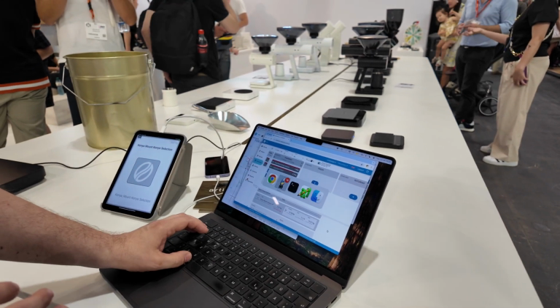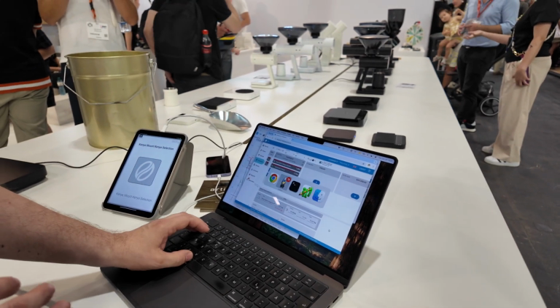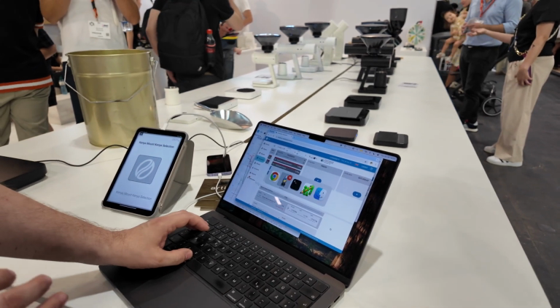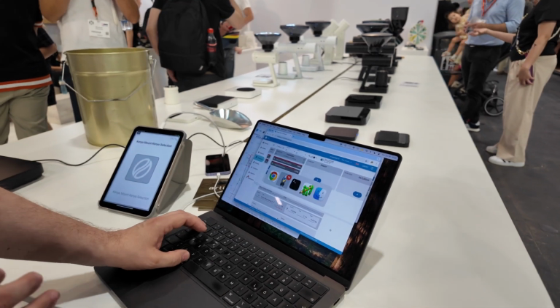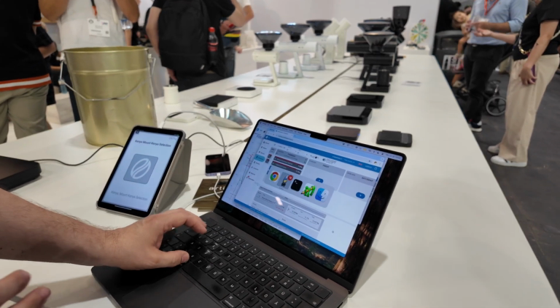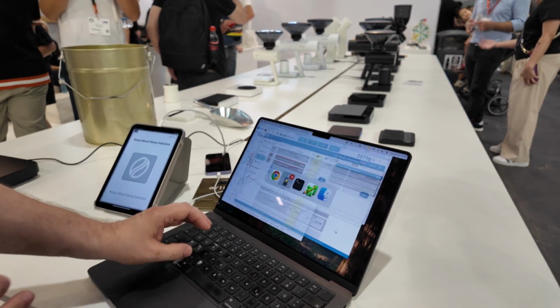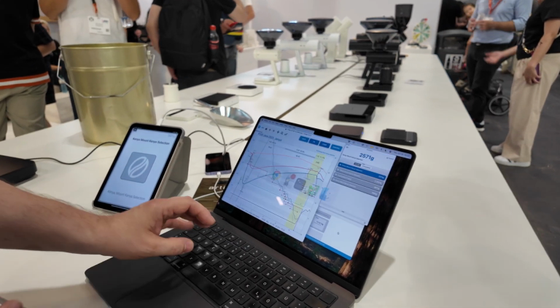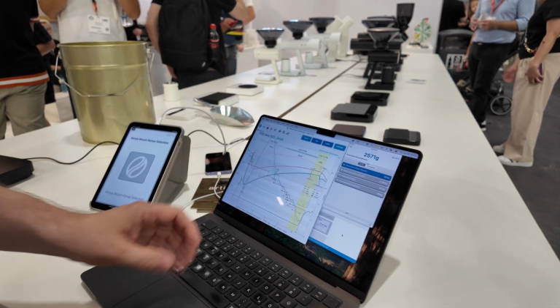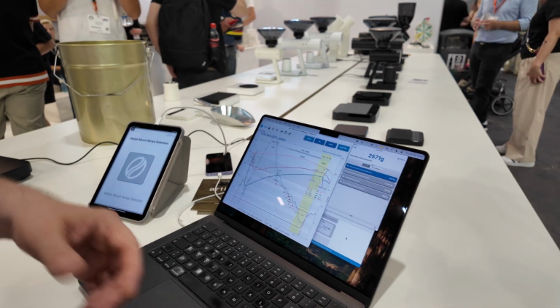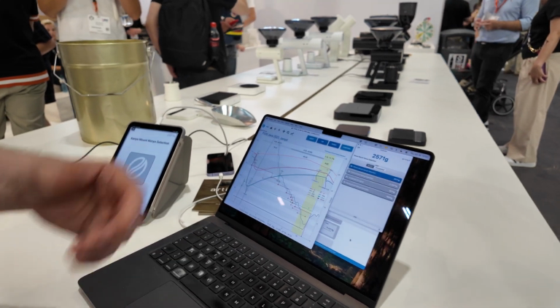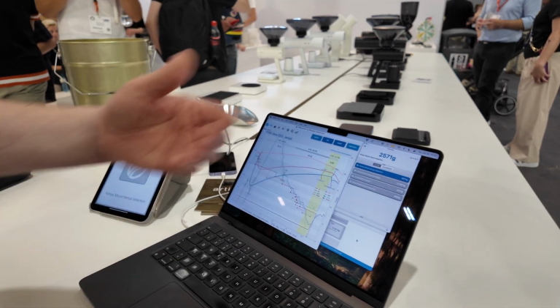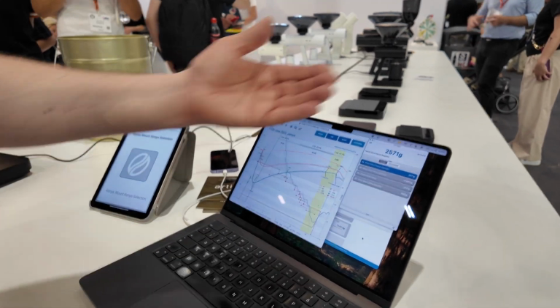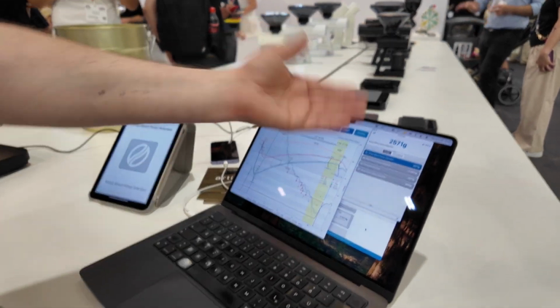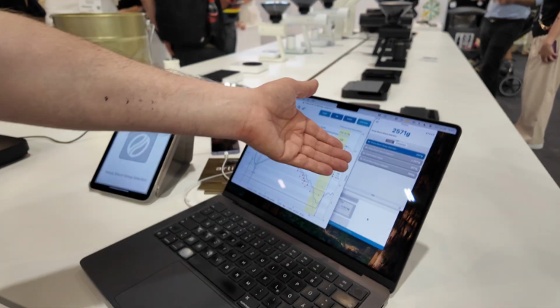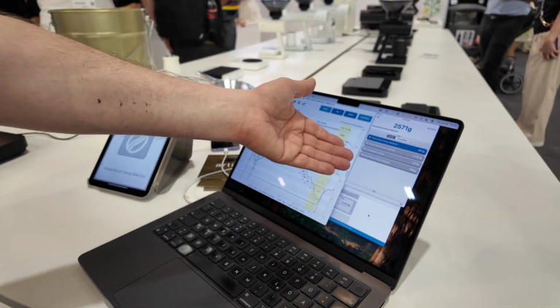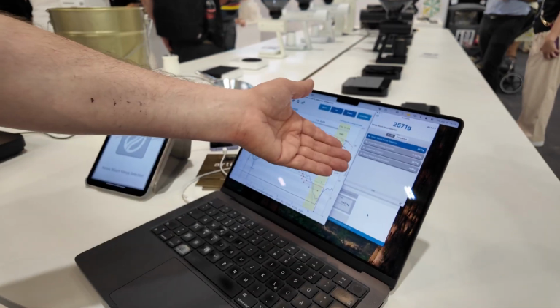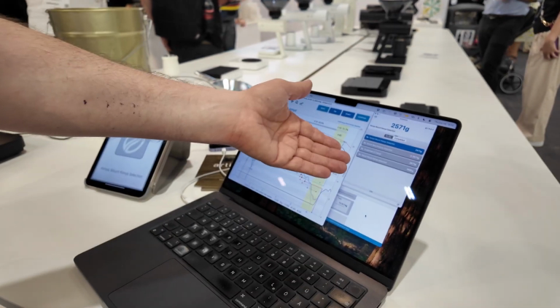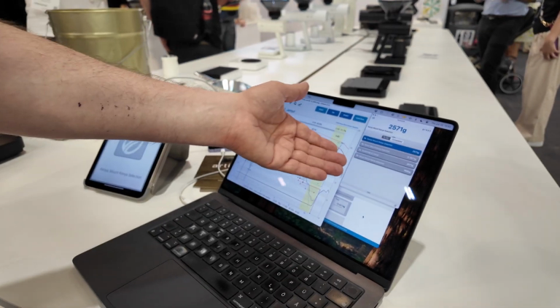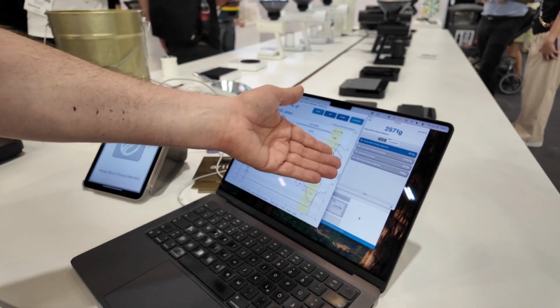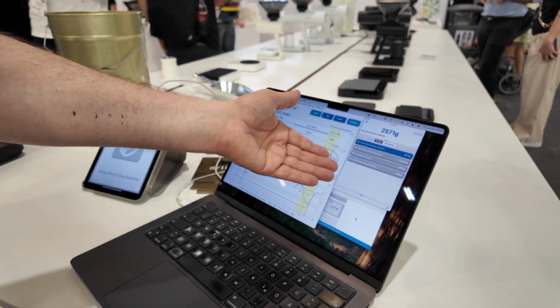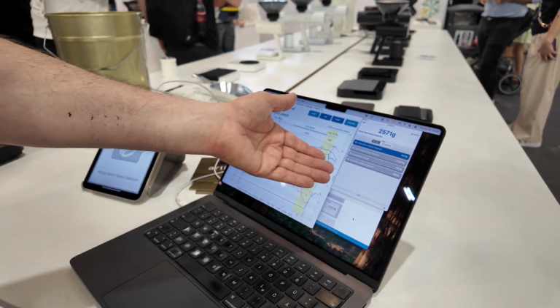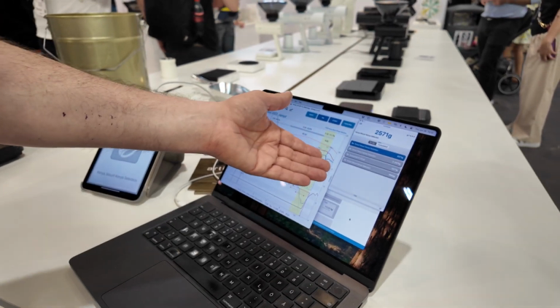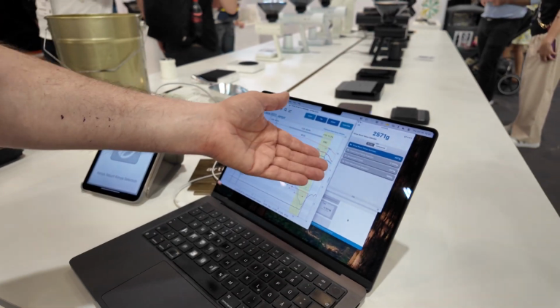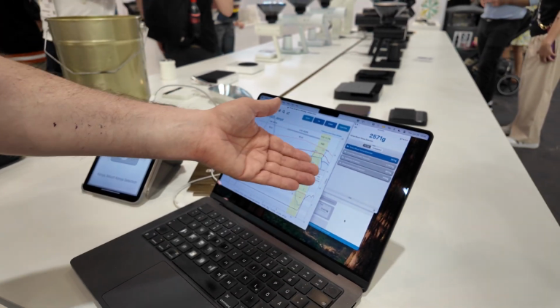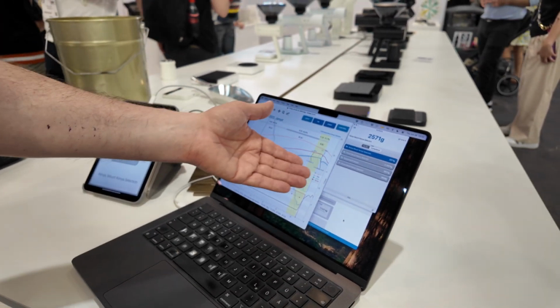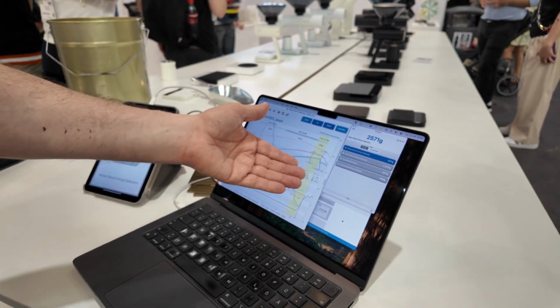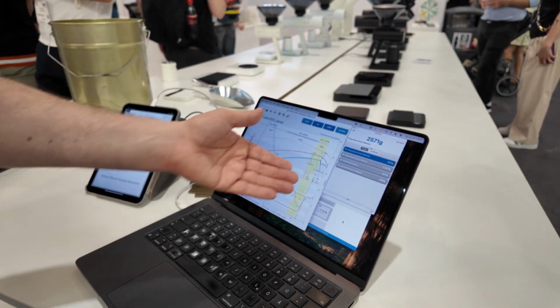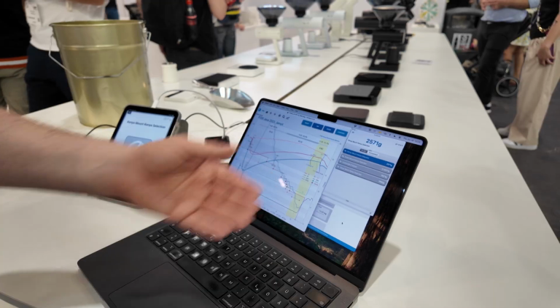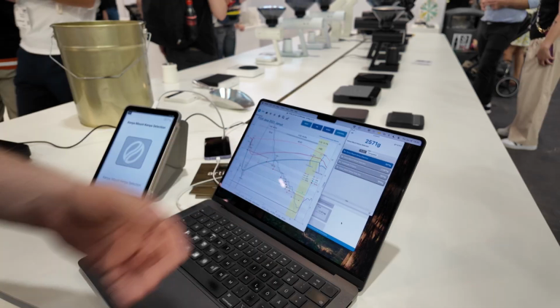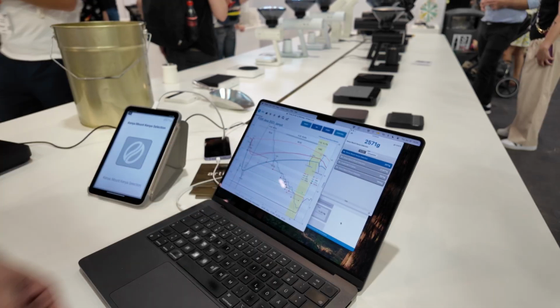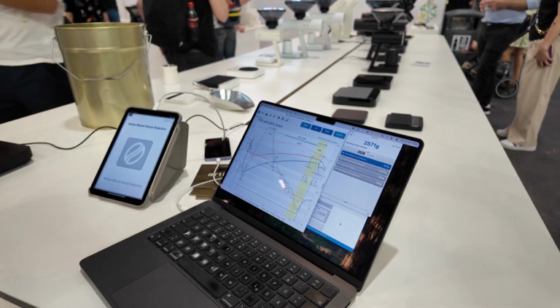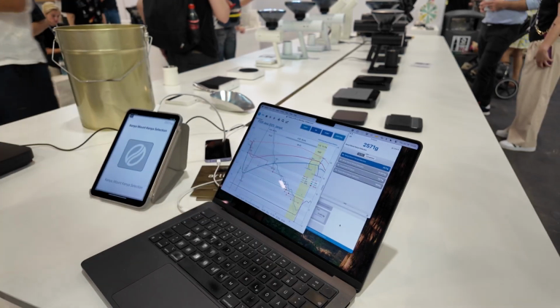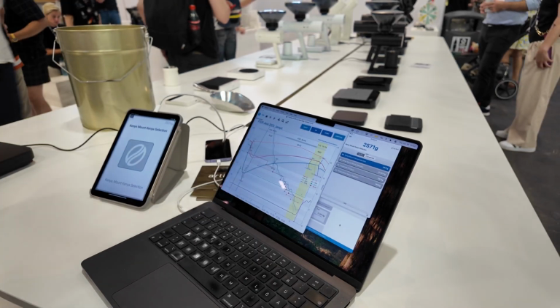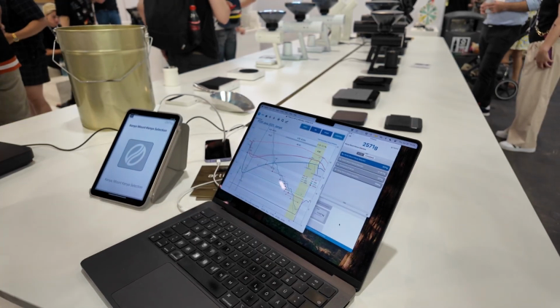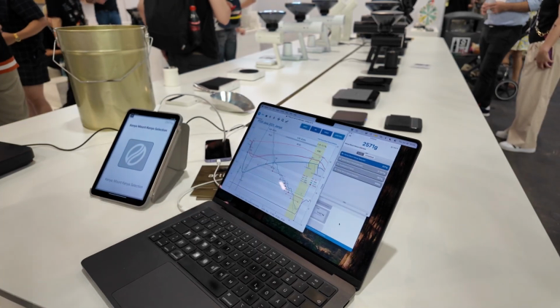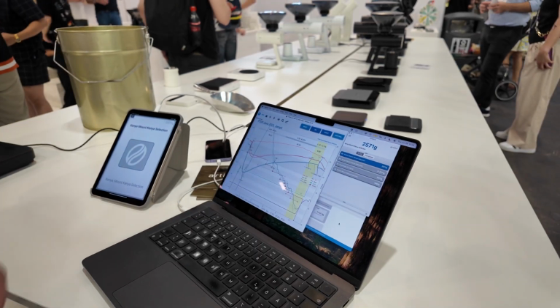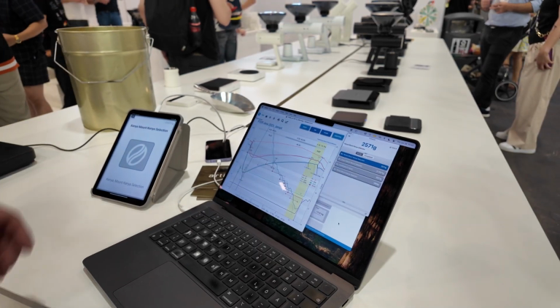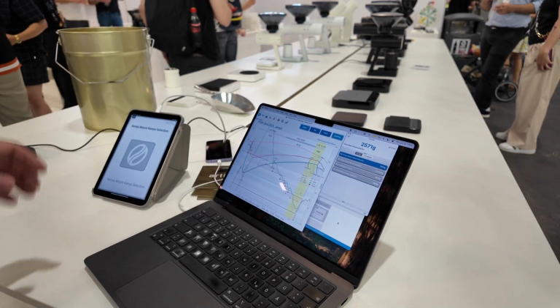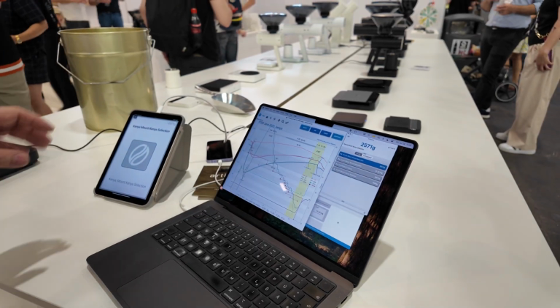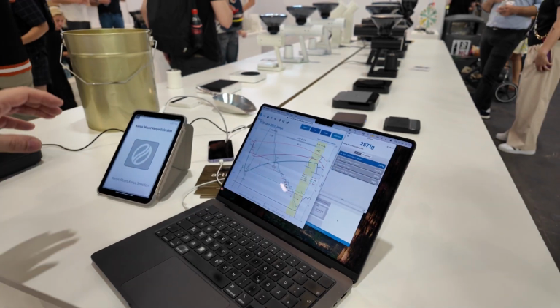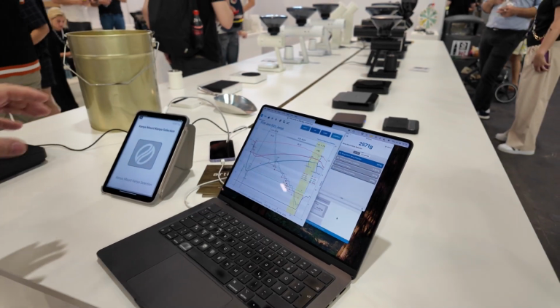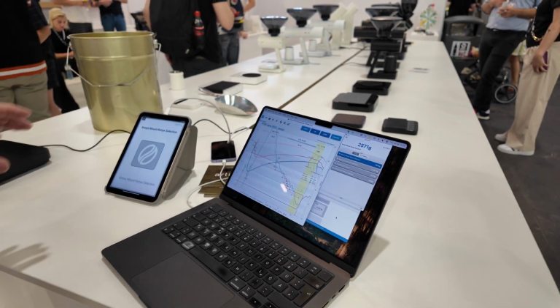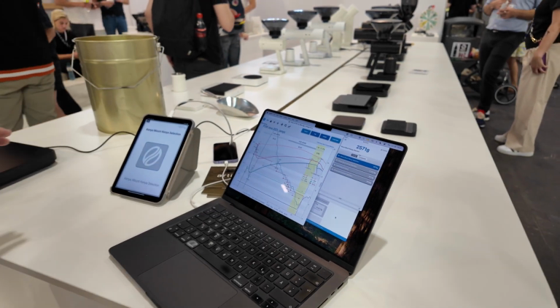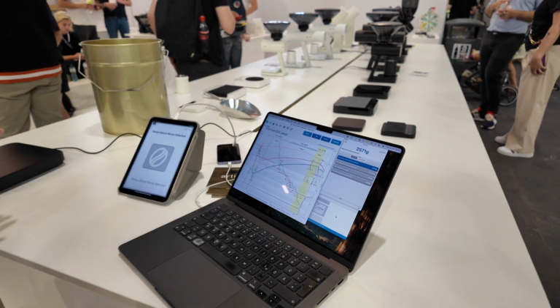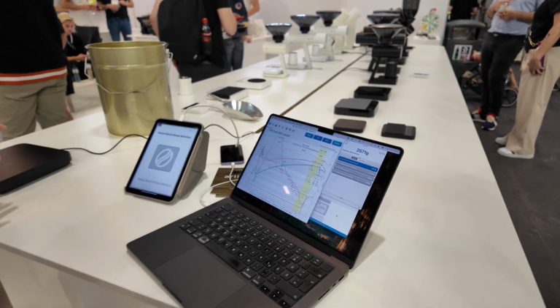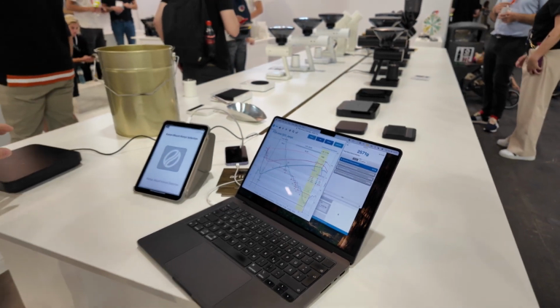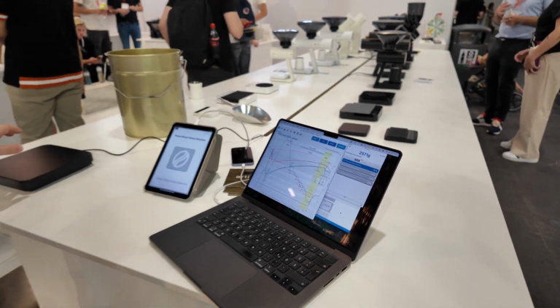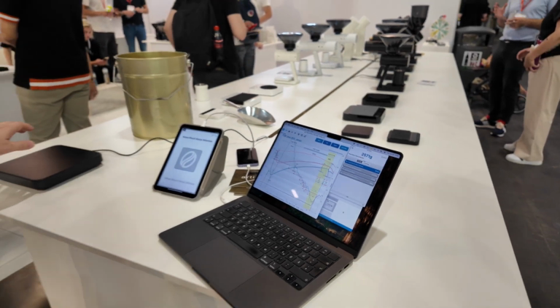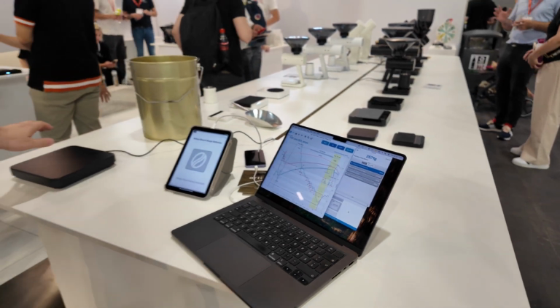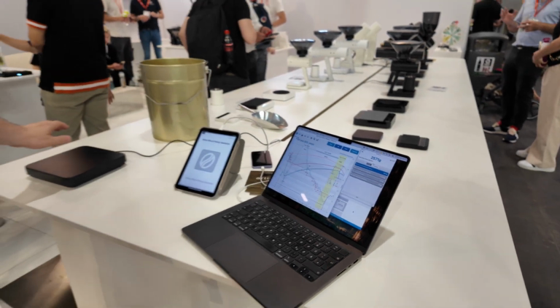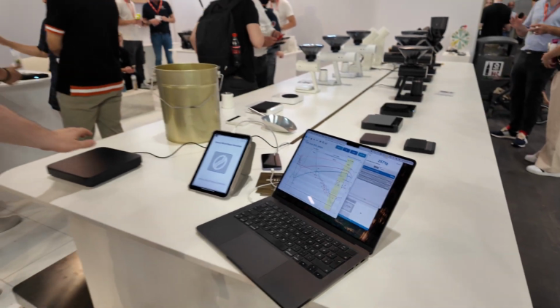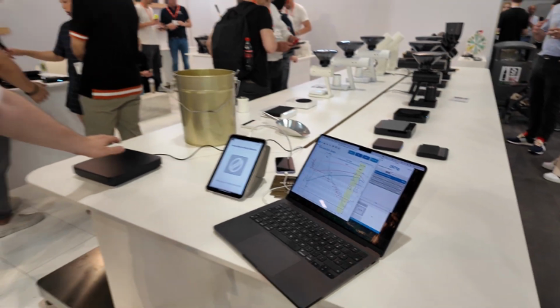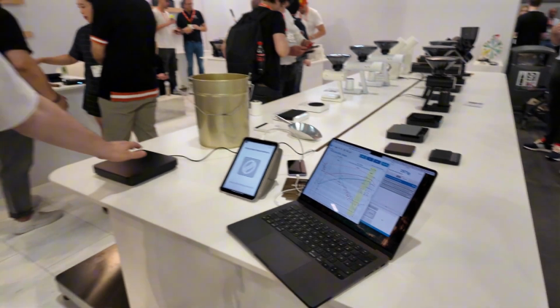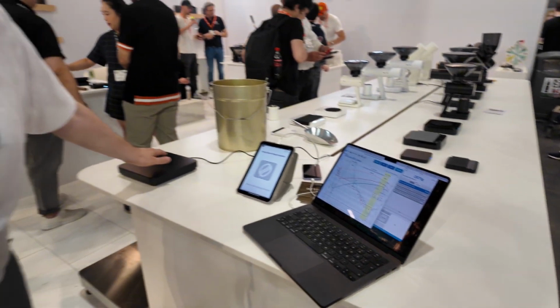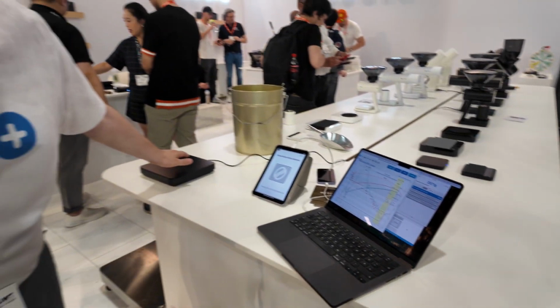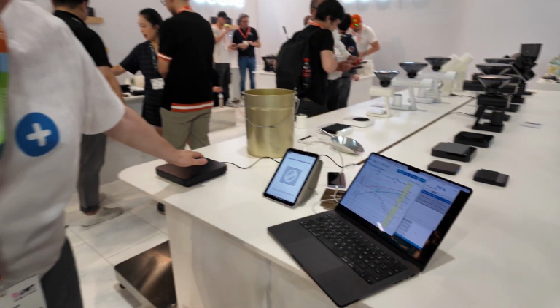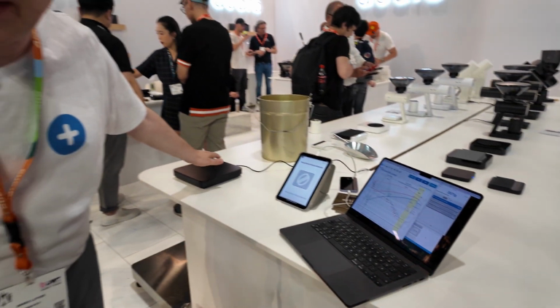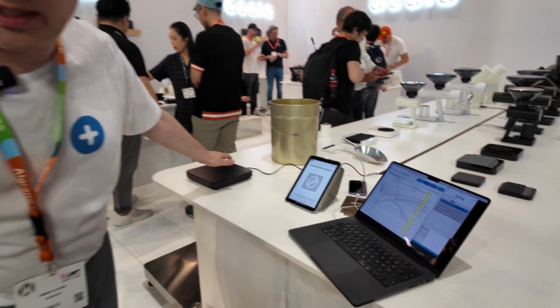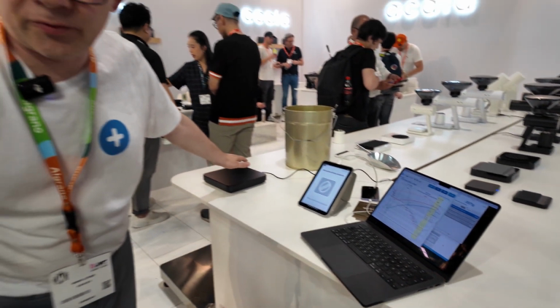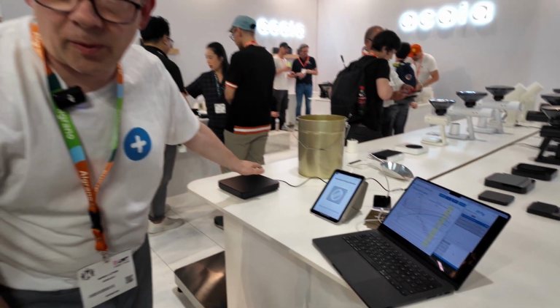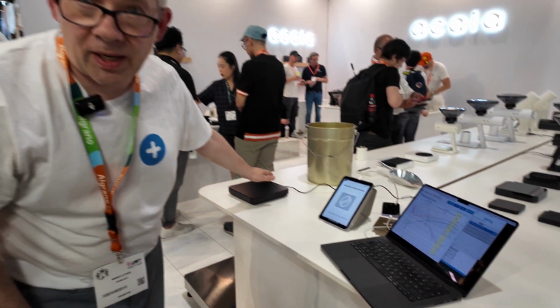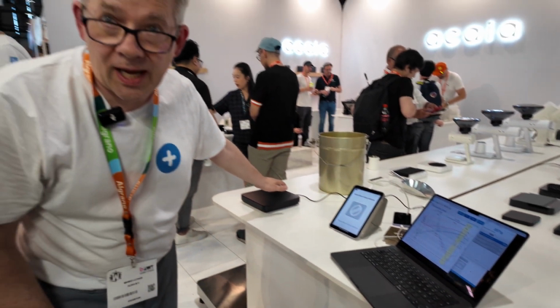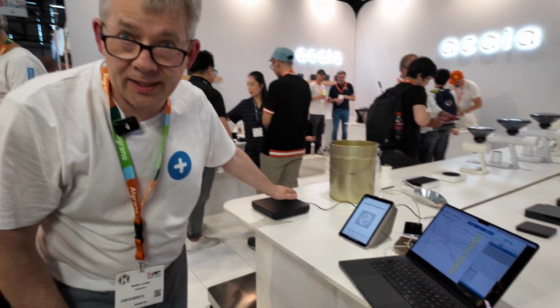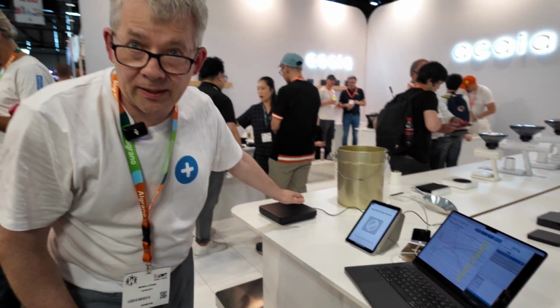The schedule is automatically synchronized to the Artisan client, and what we have here is a new roasting scale for Makaya.